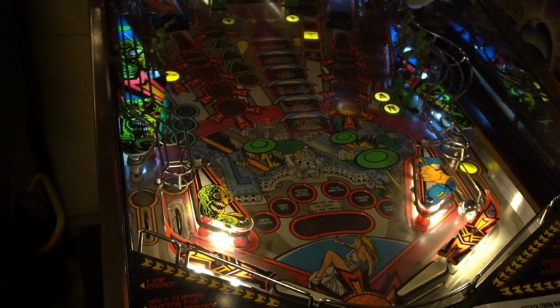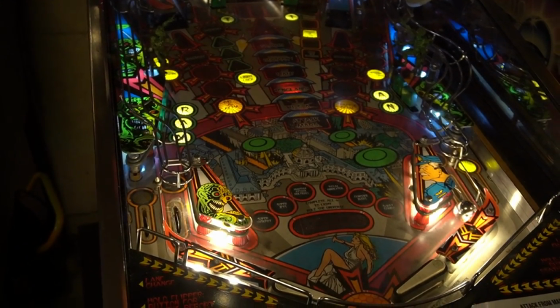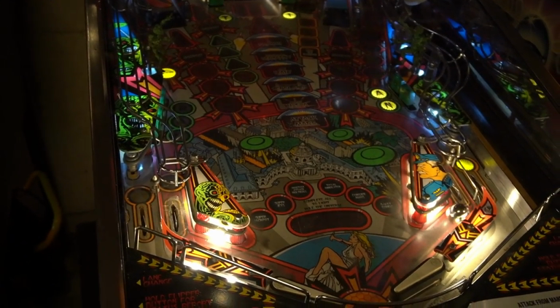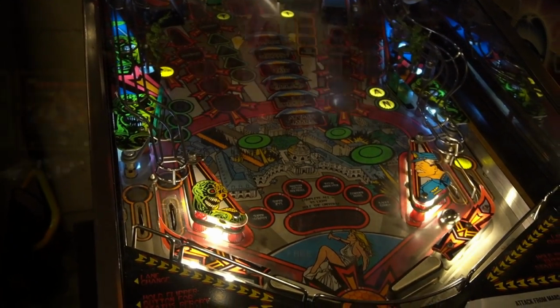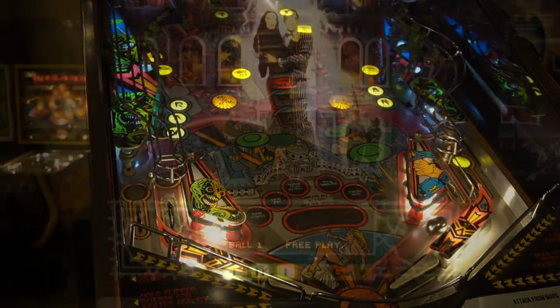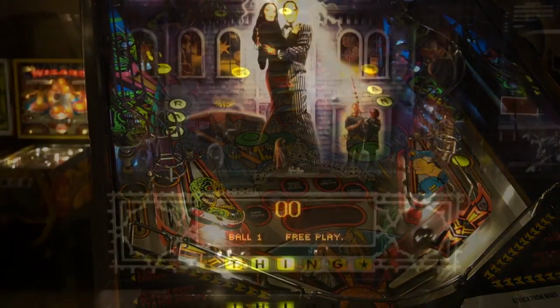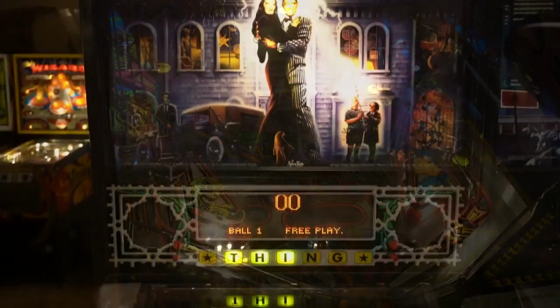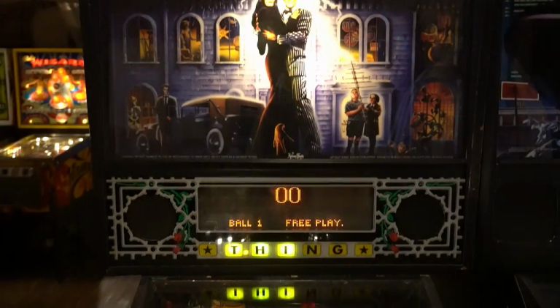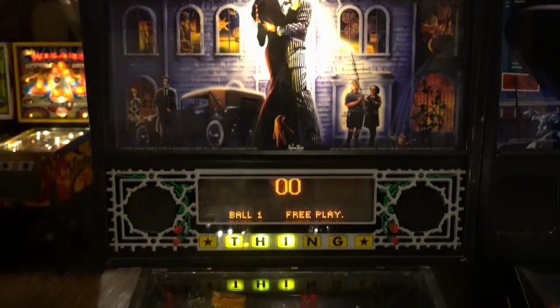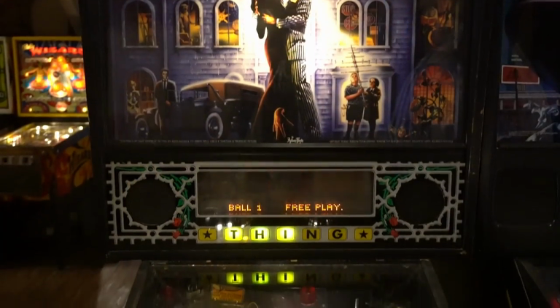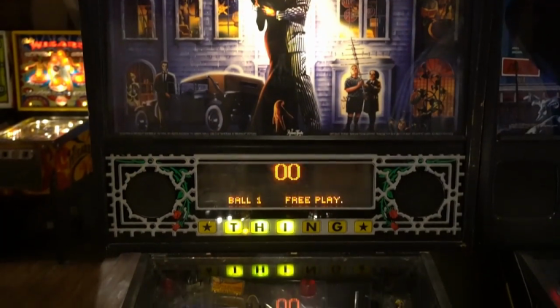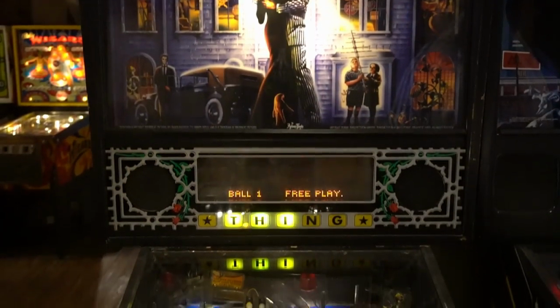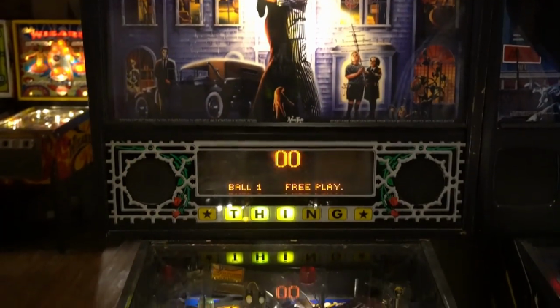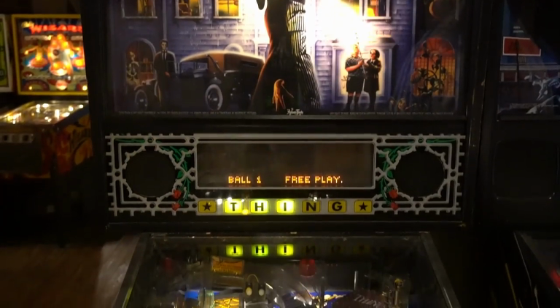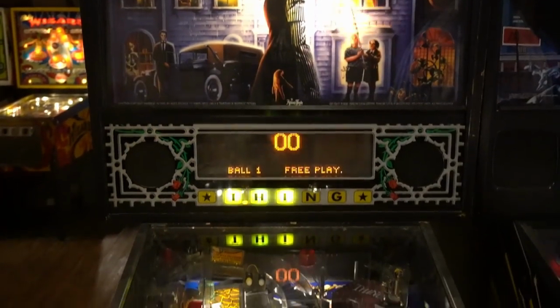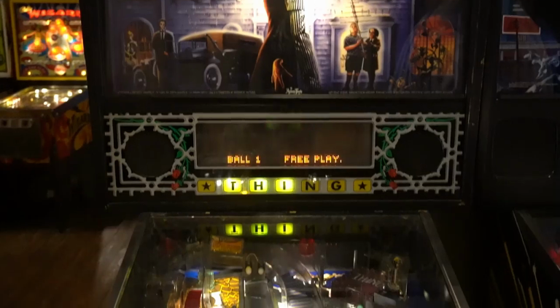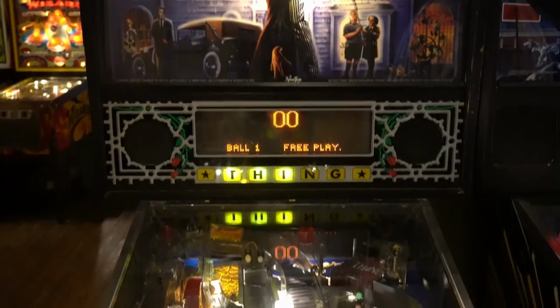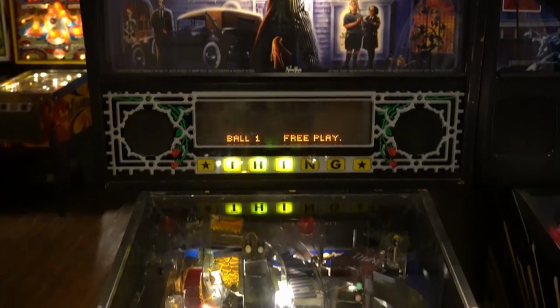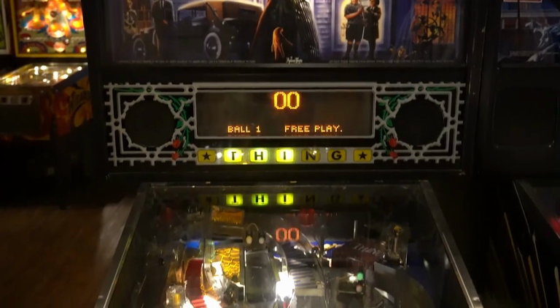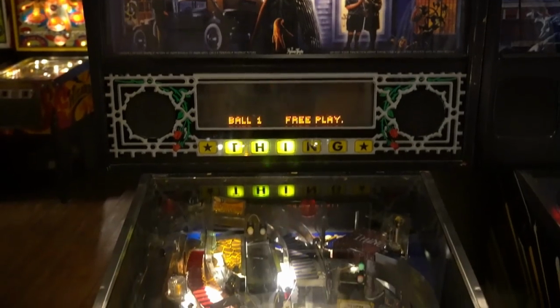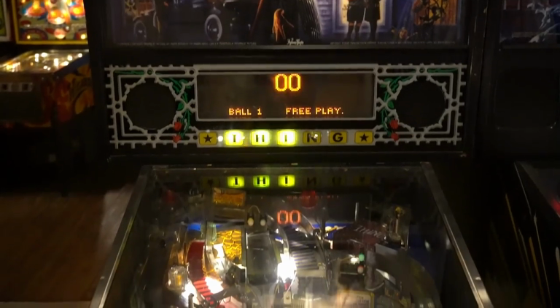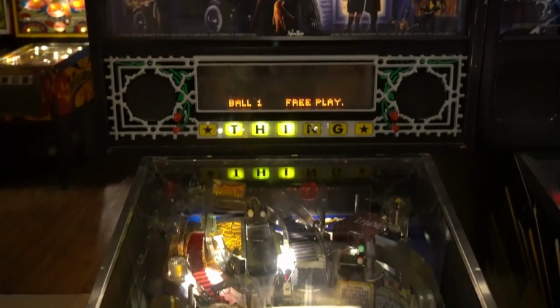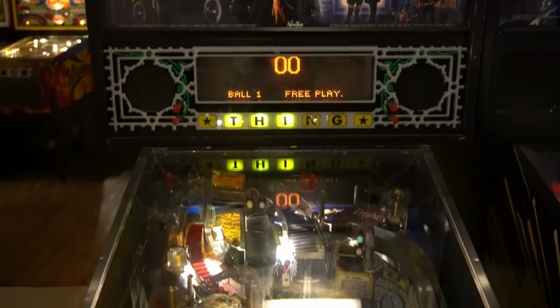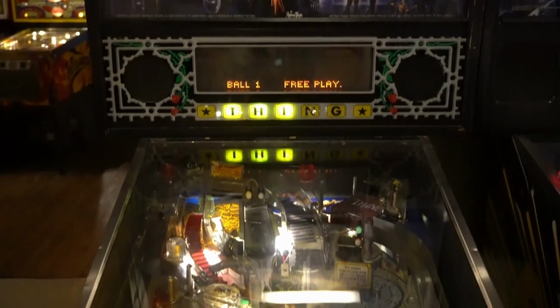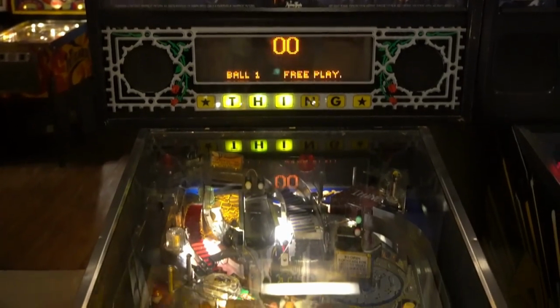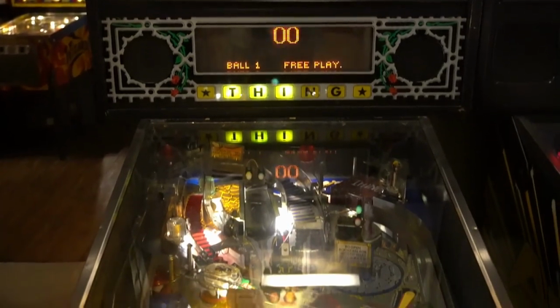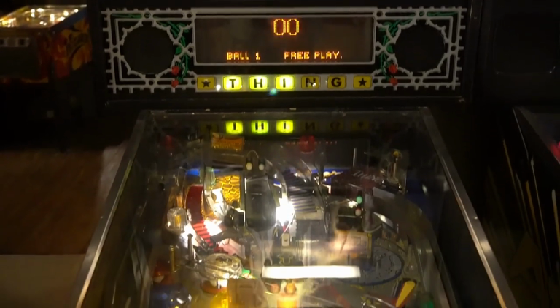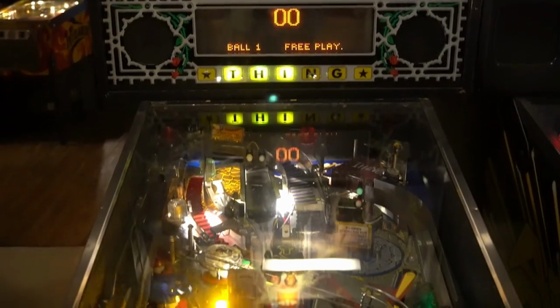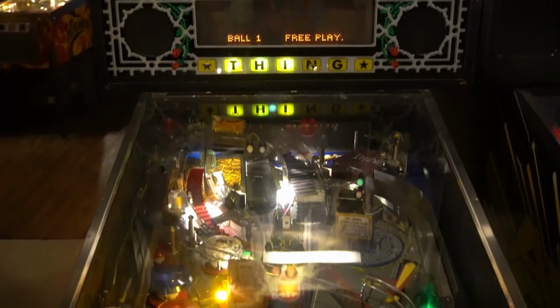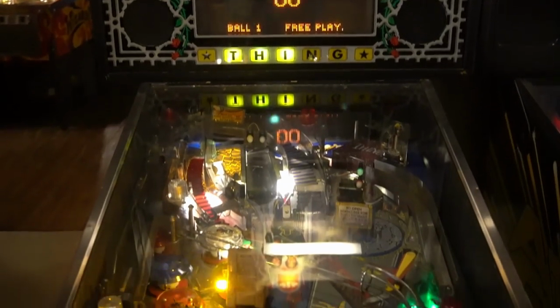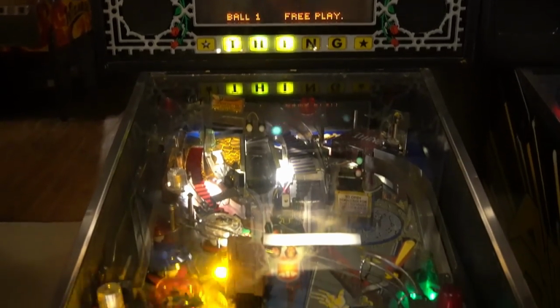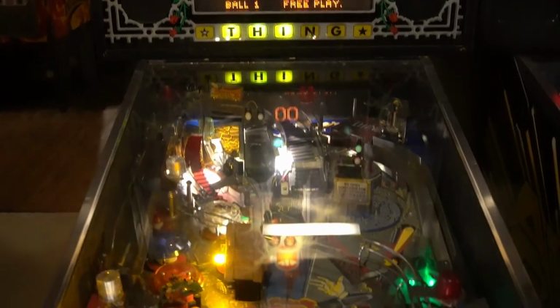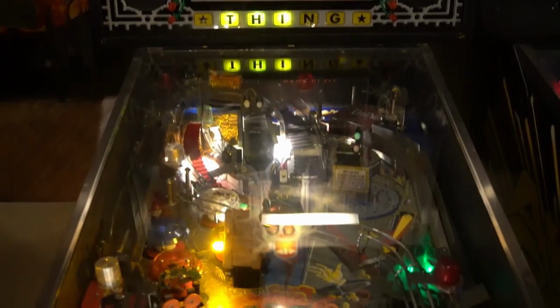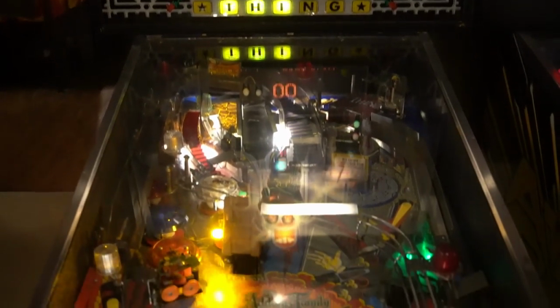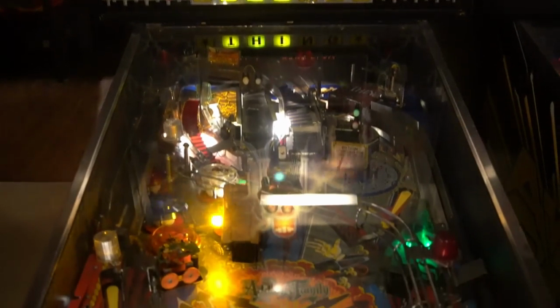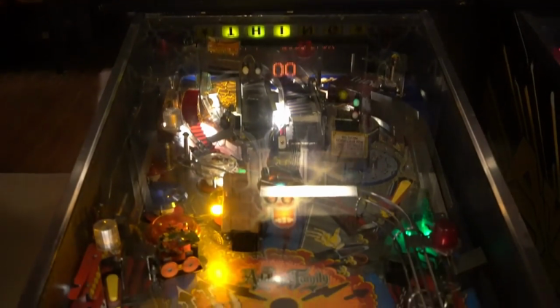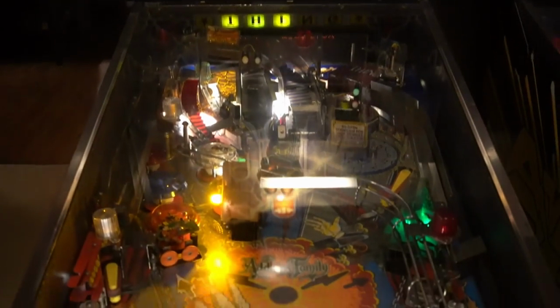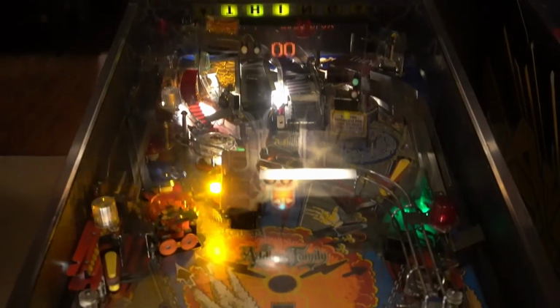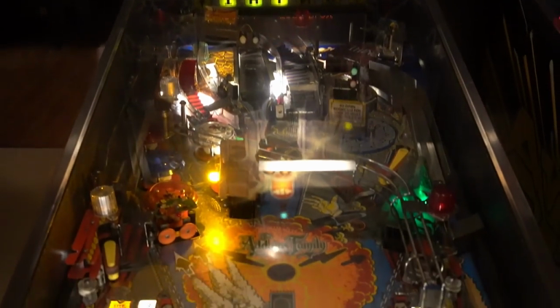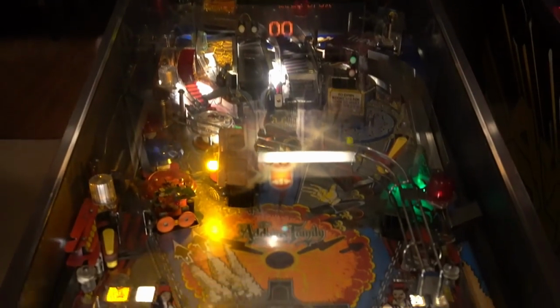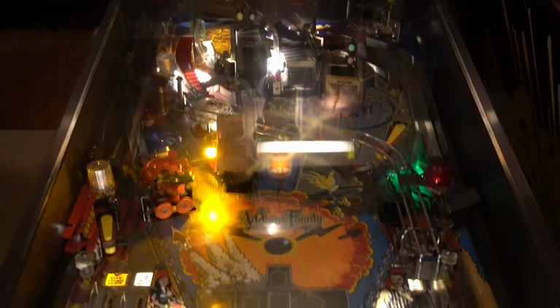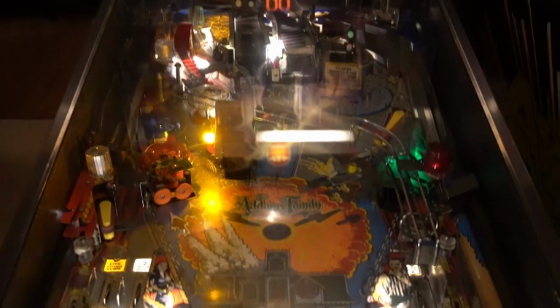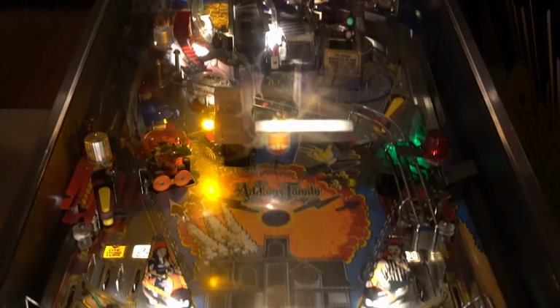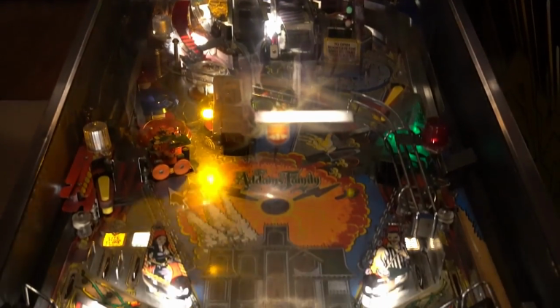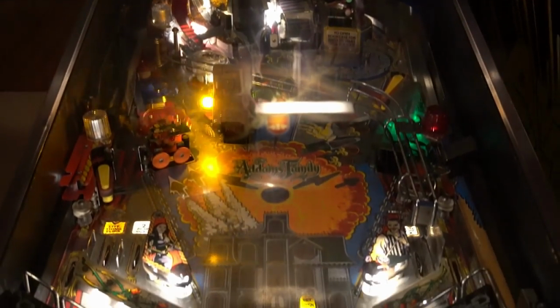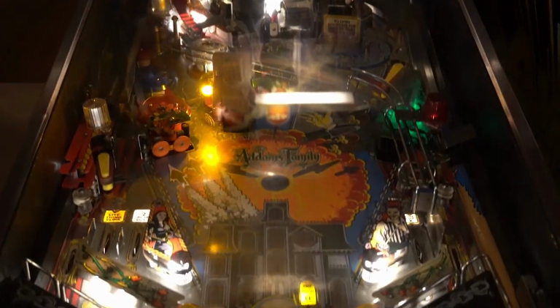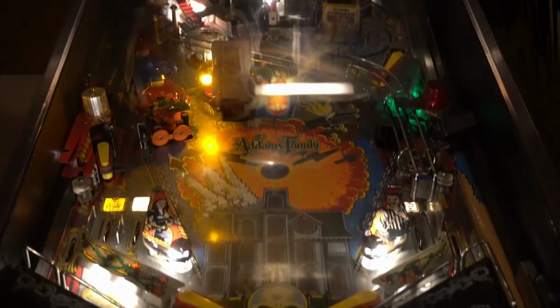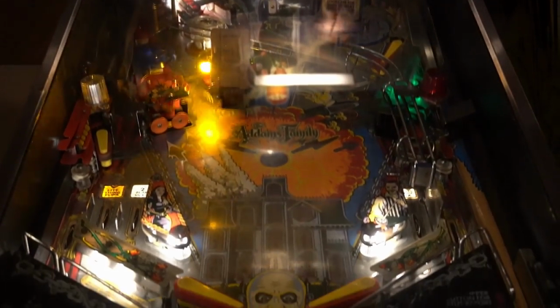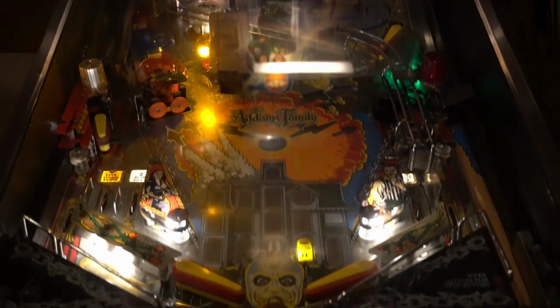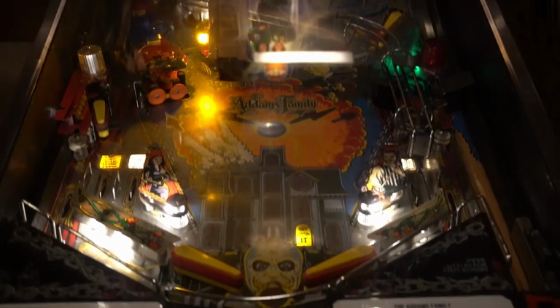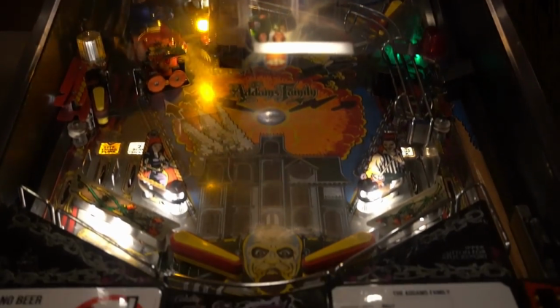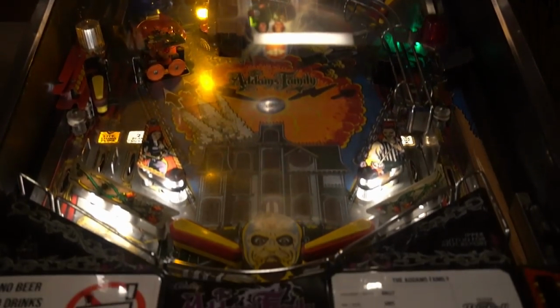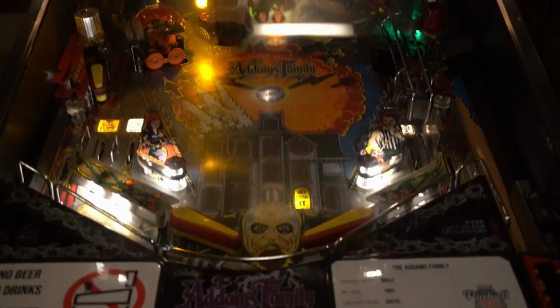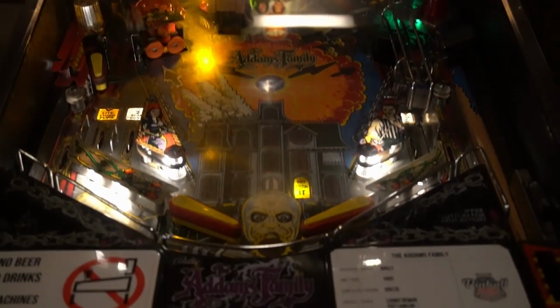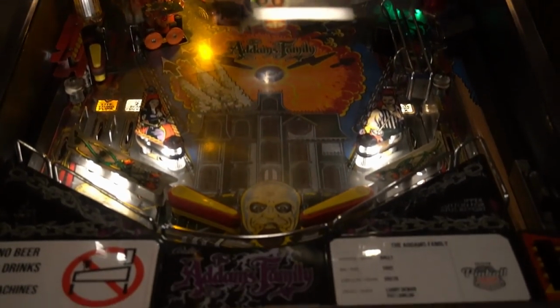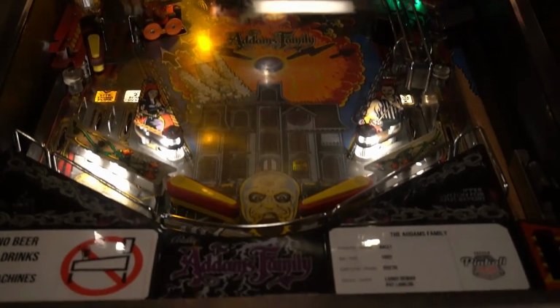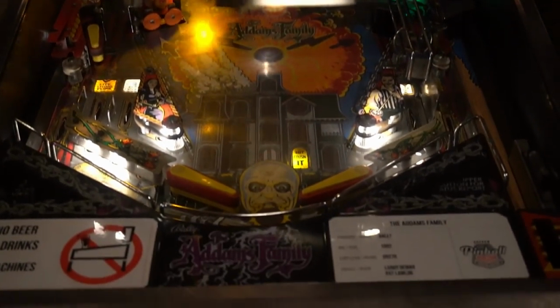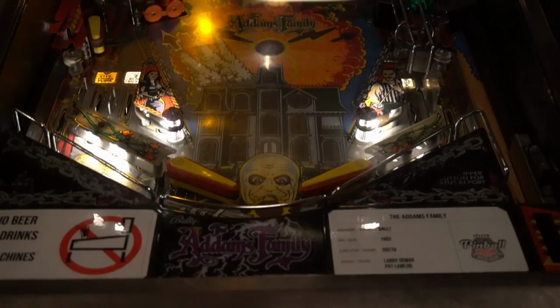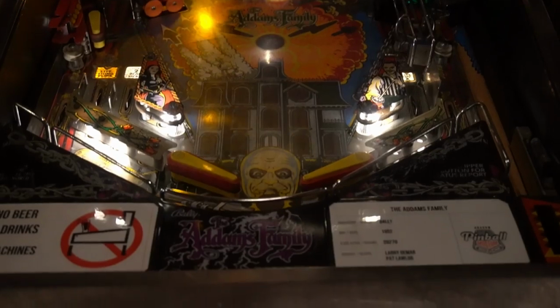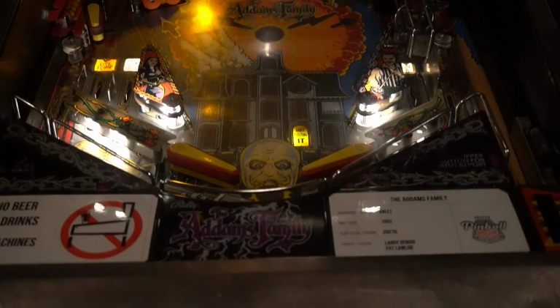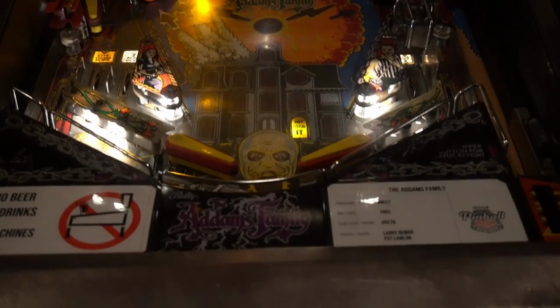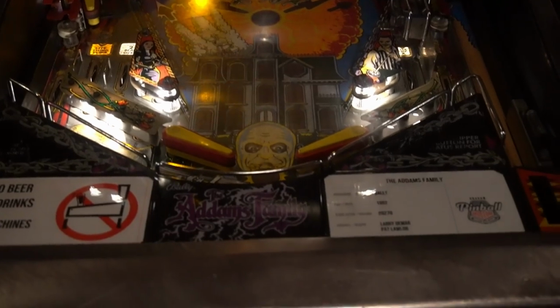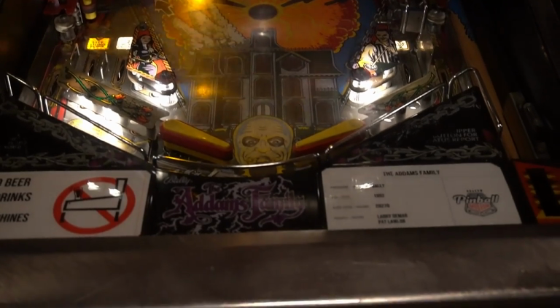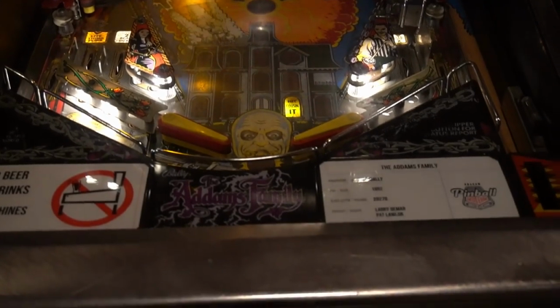And who doesn't remember this classic Addams Family pinball machine? It was manufactured by Williams in 1992.